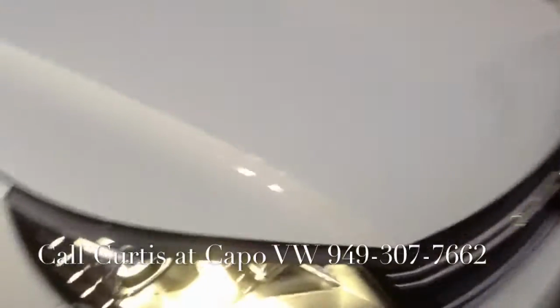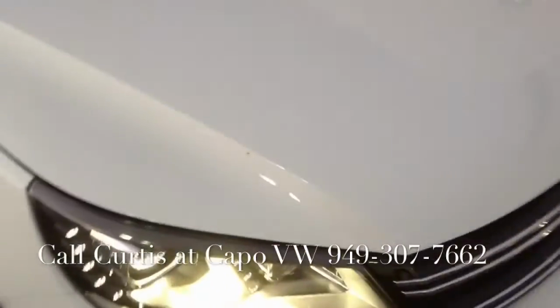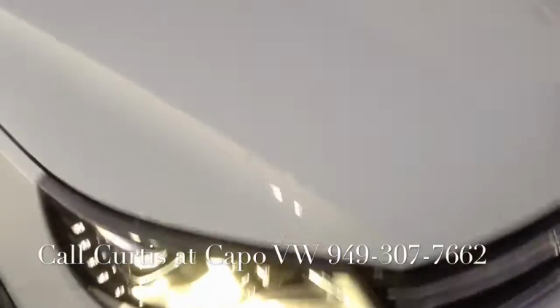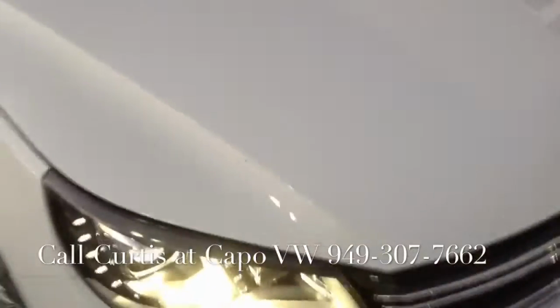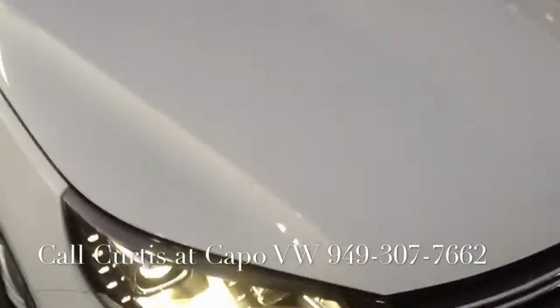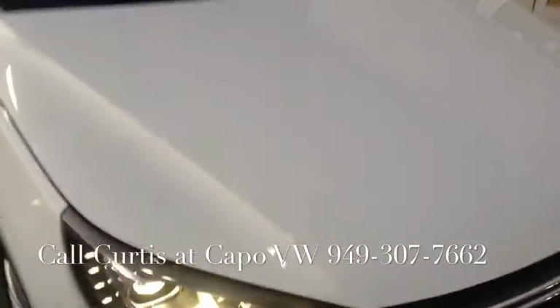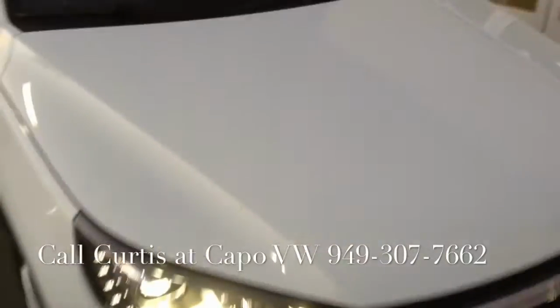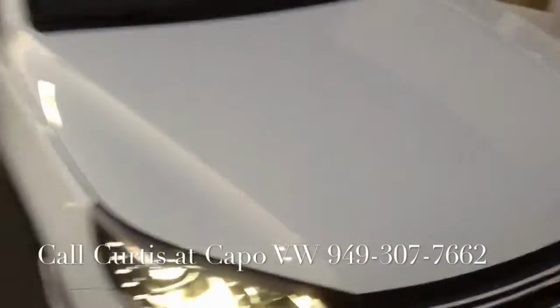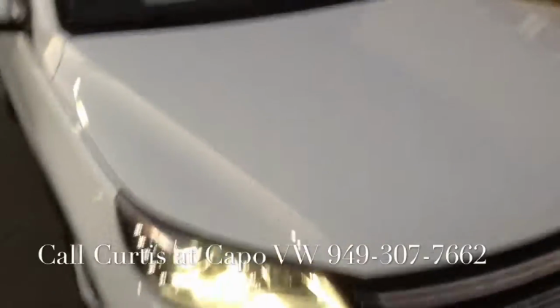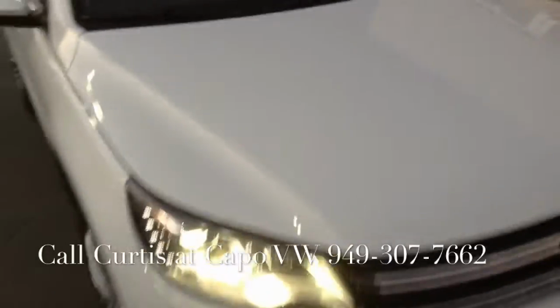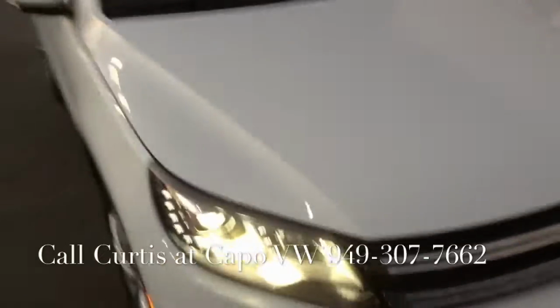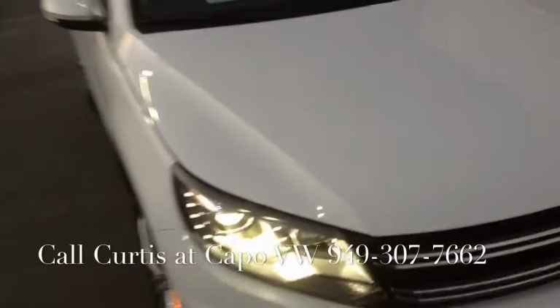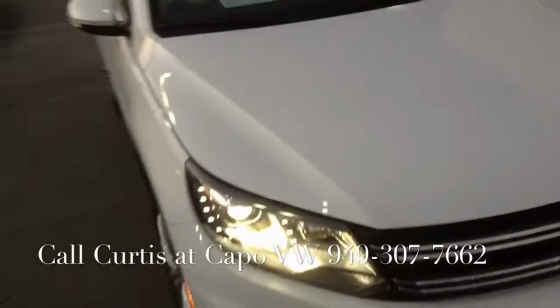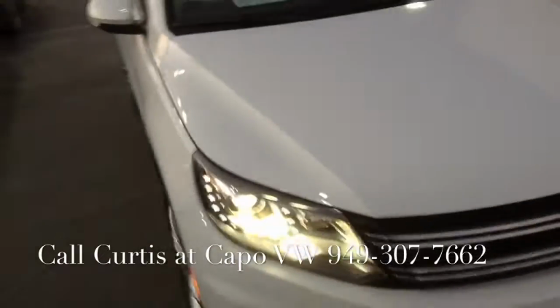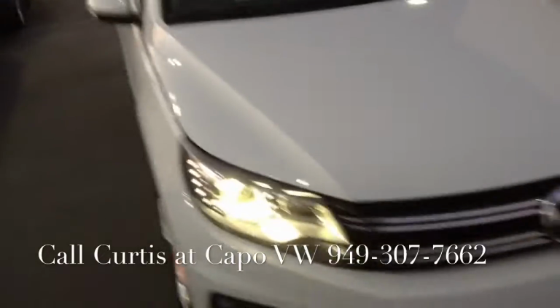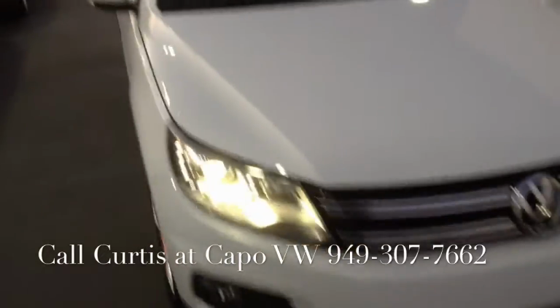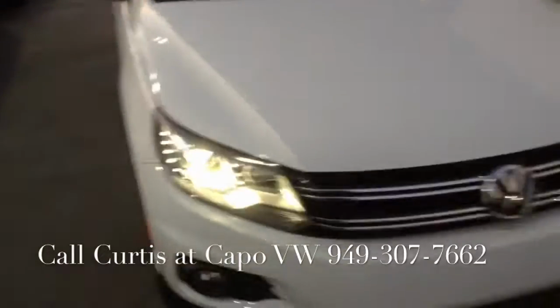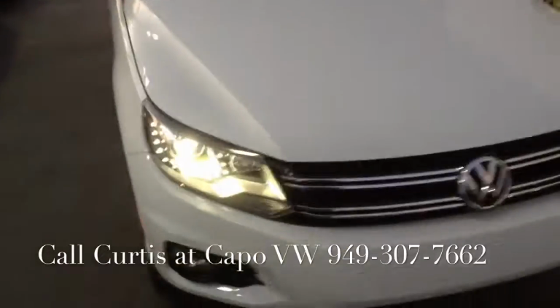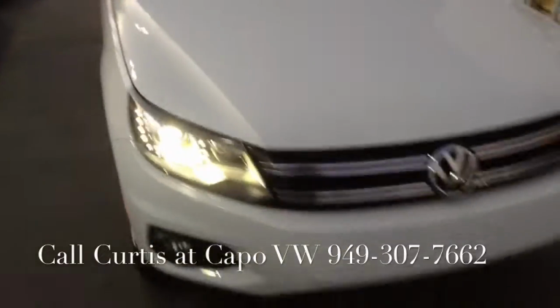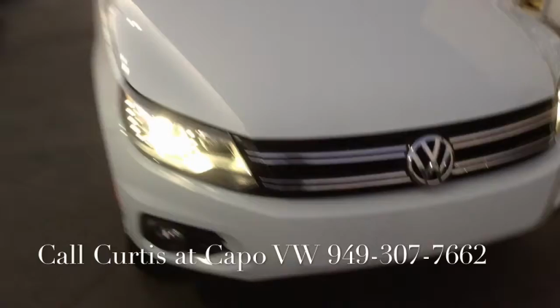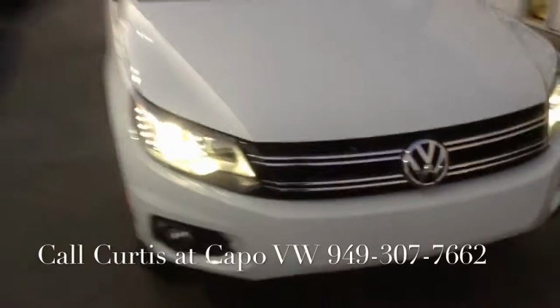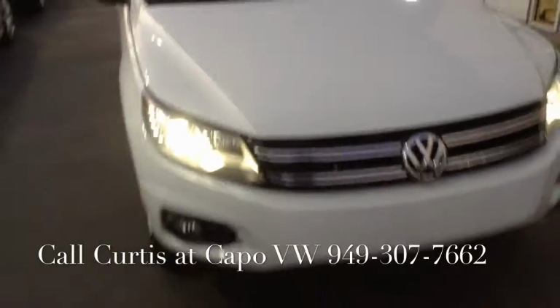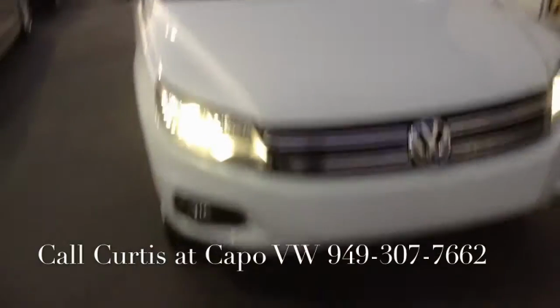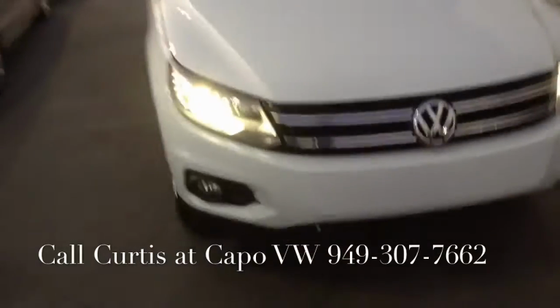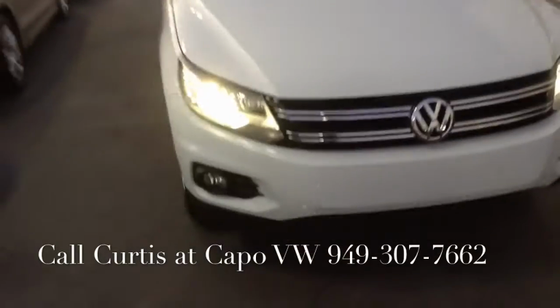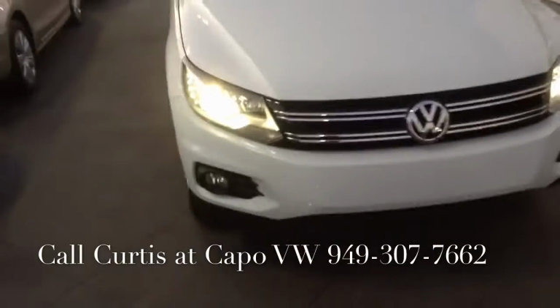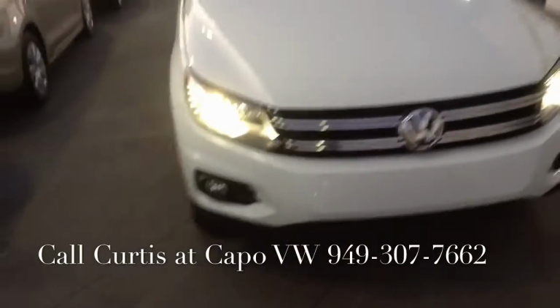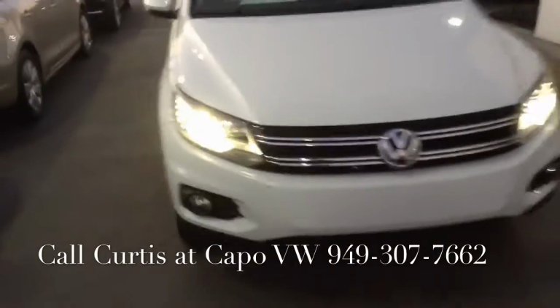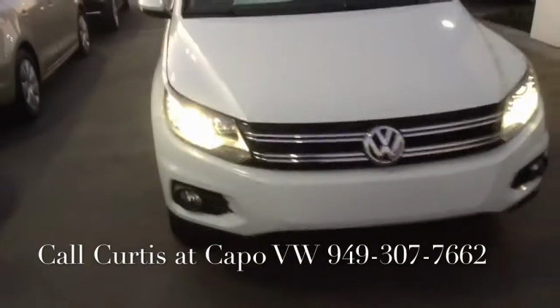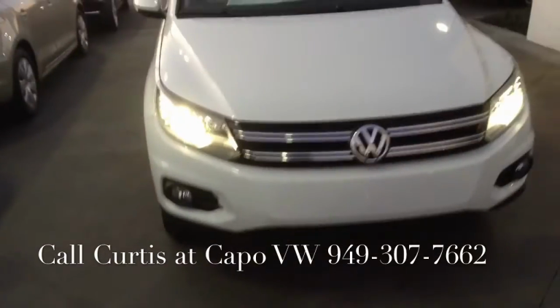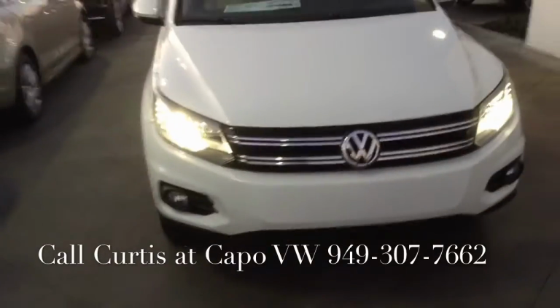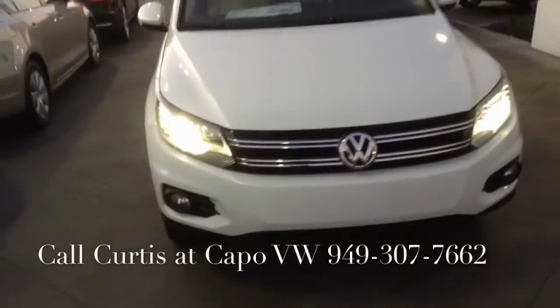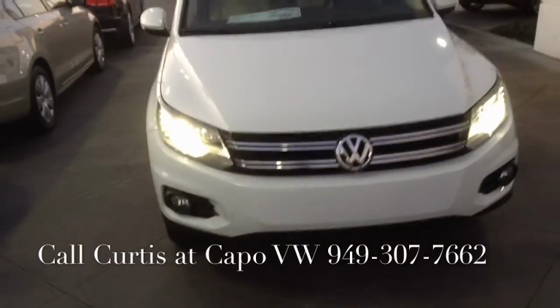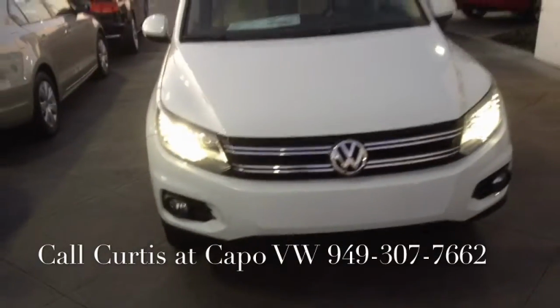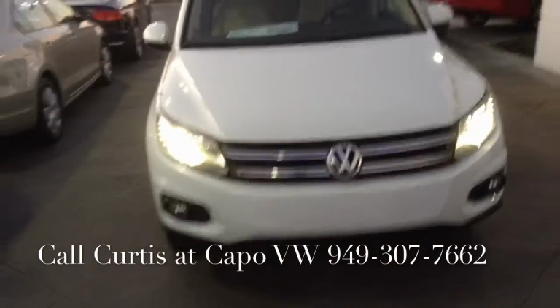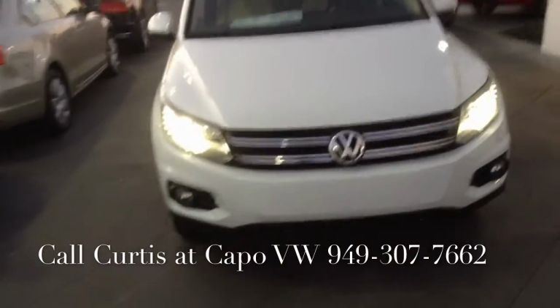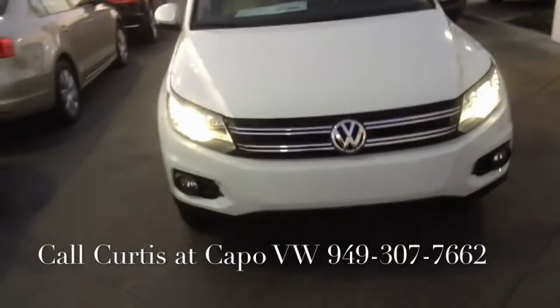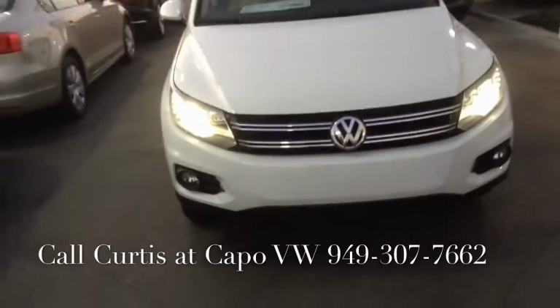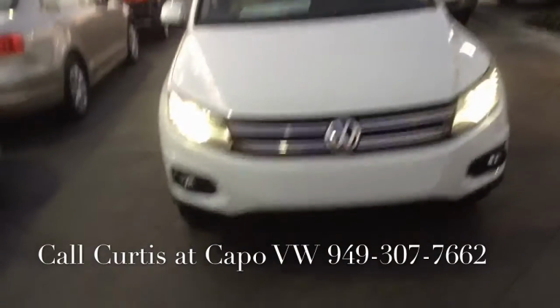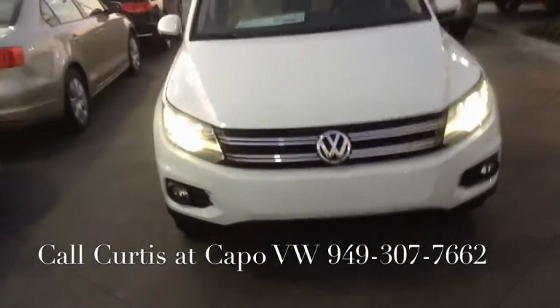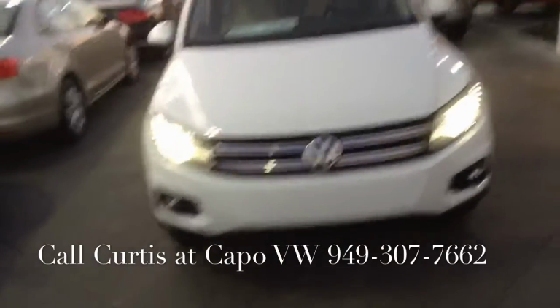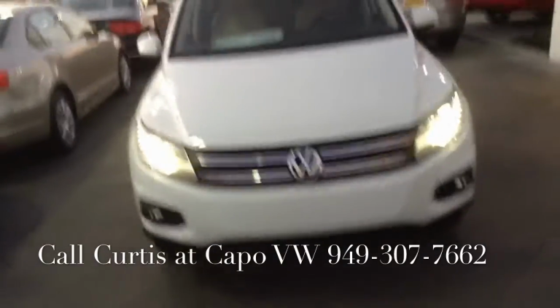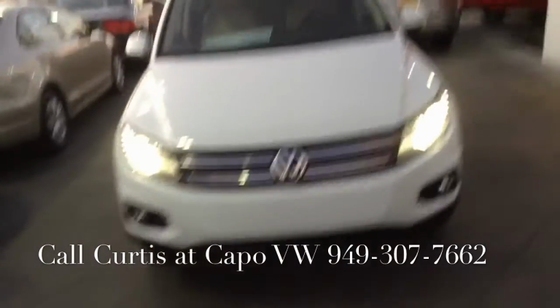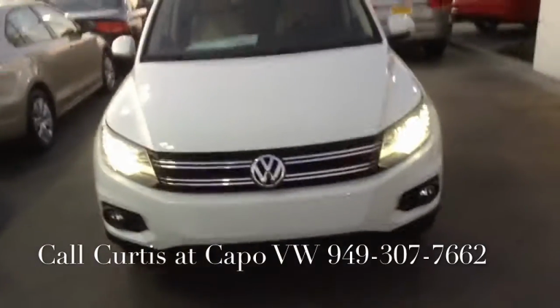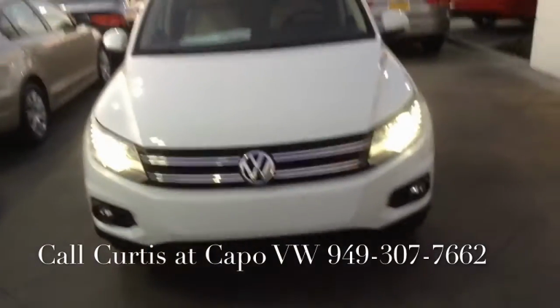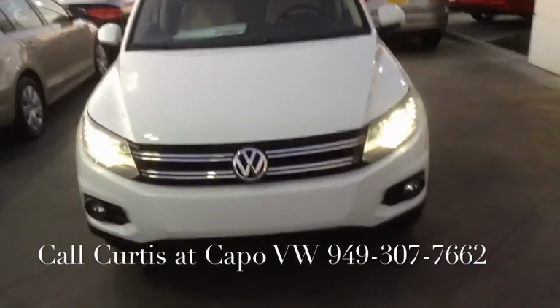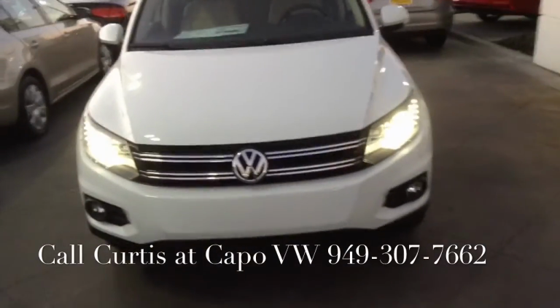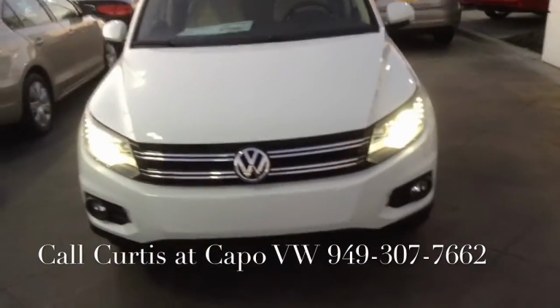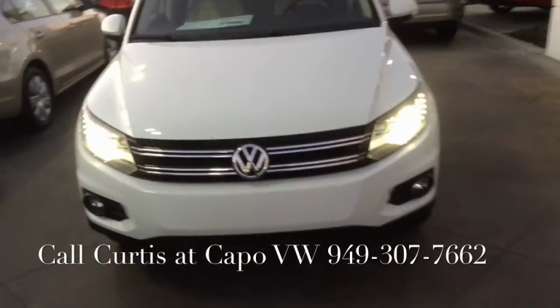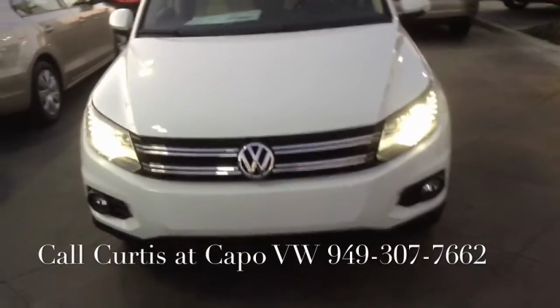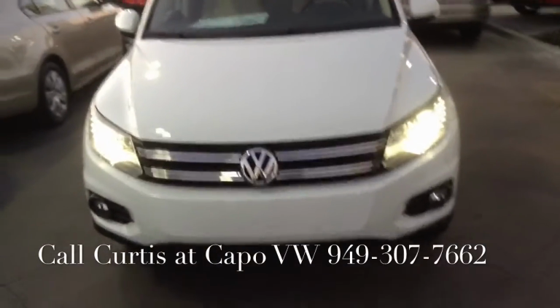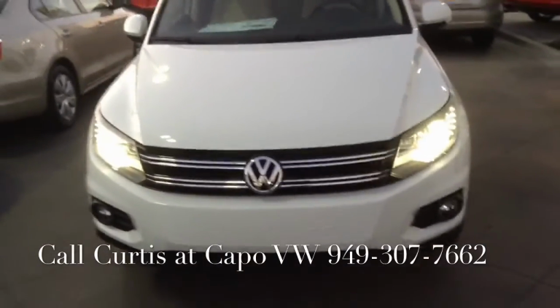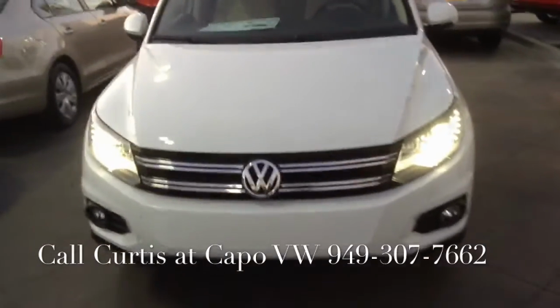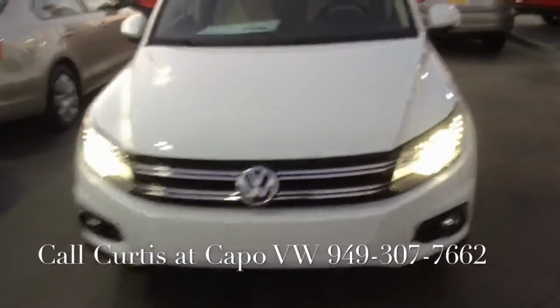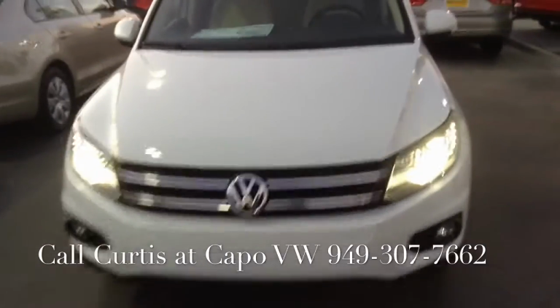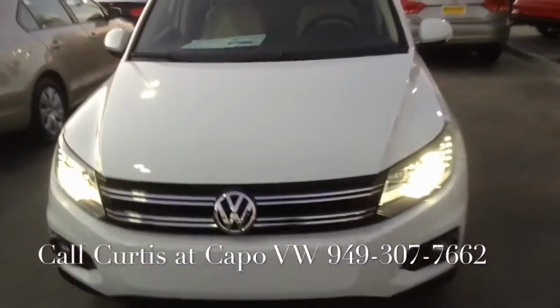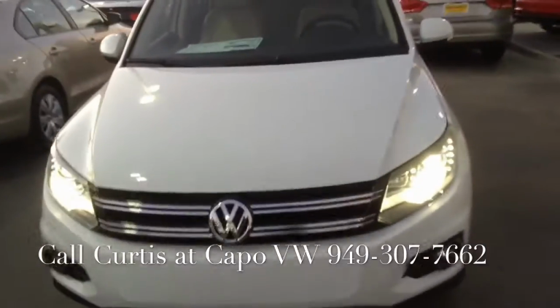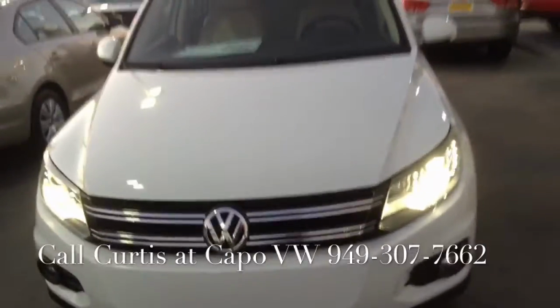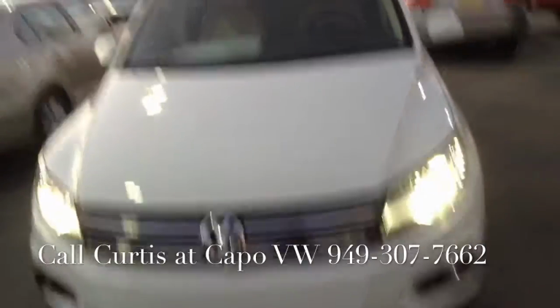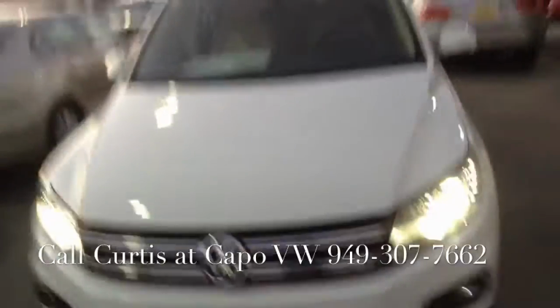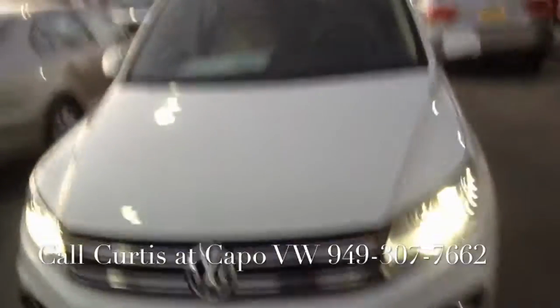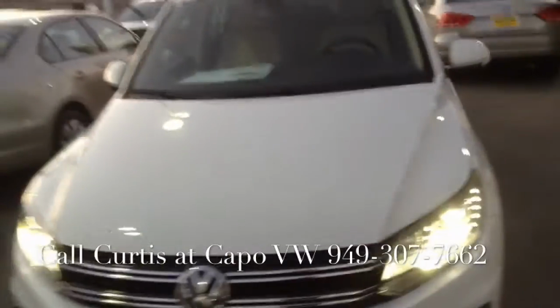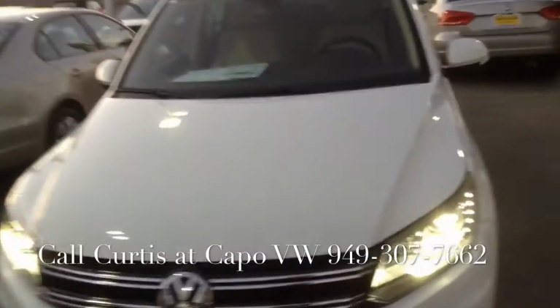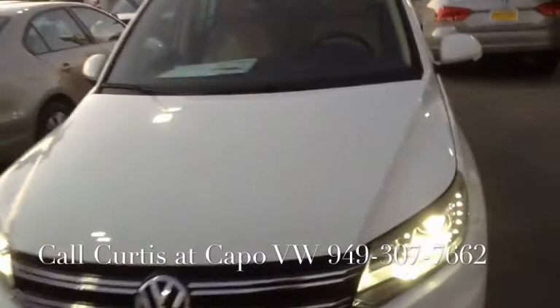So this is the Tiguan SE. I have this white one, I have a red one, and I have a black one in stock — so I have three right now.